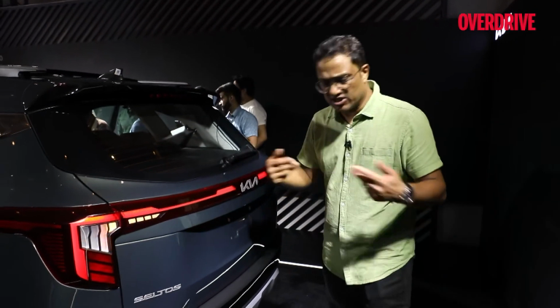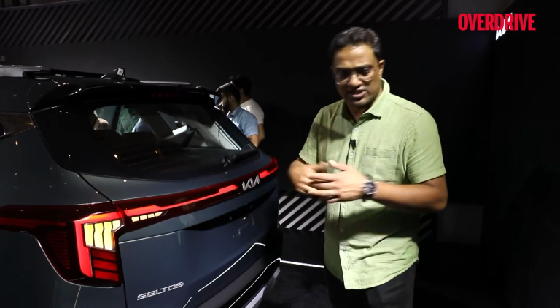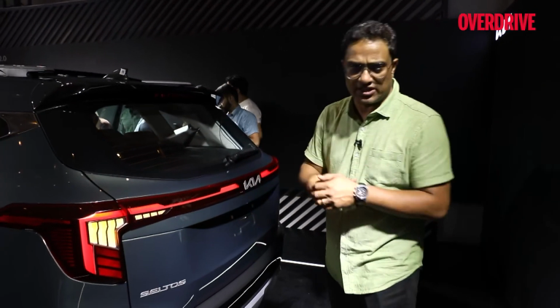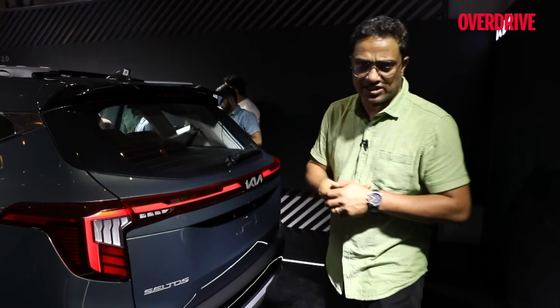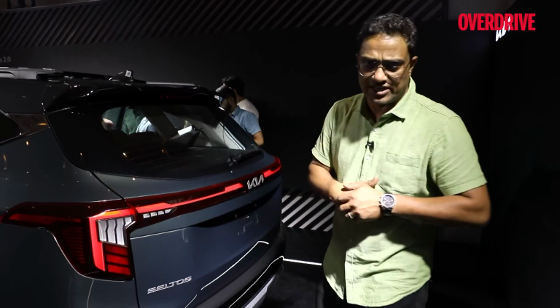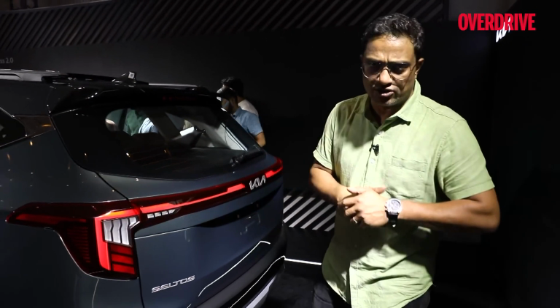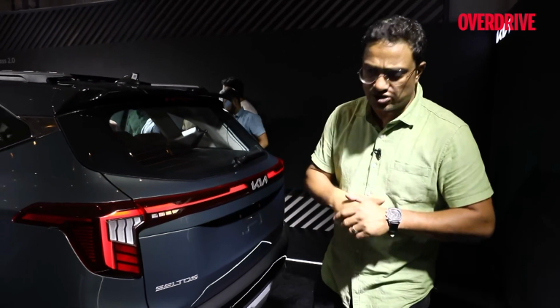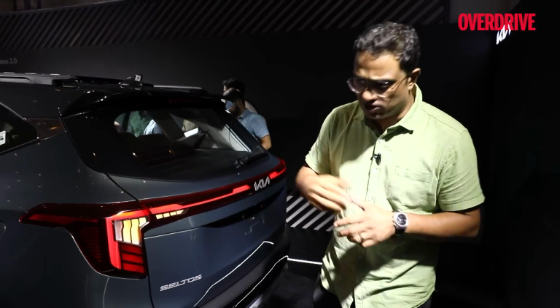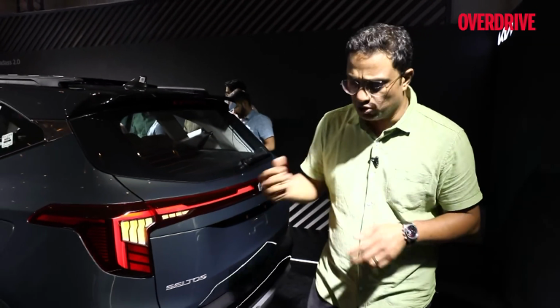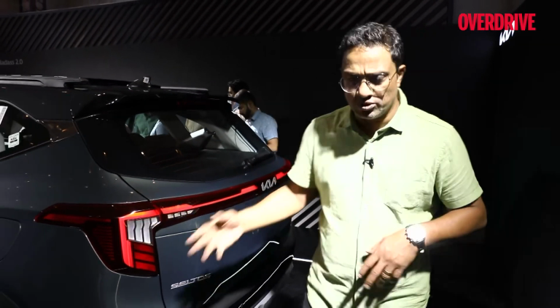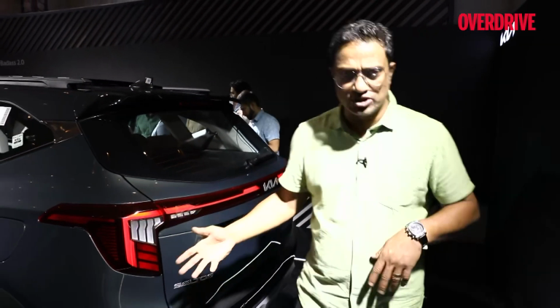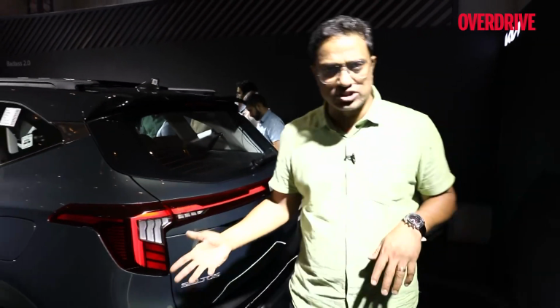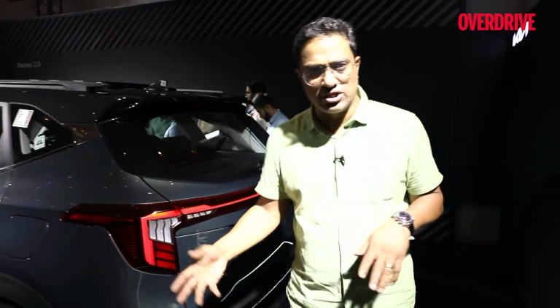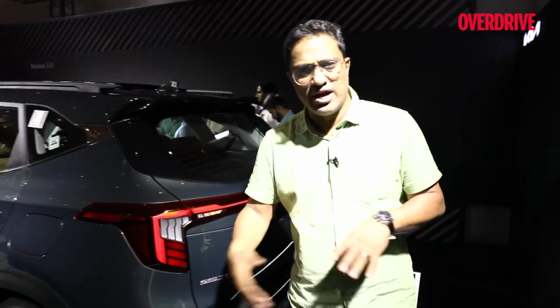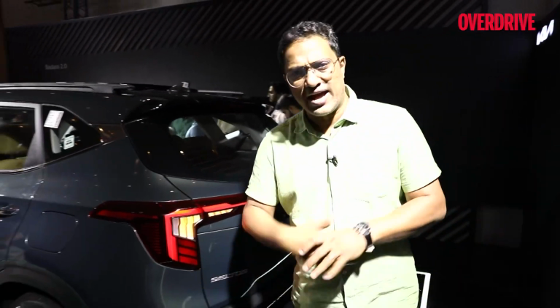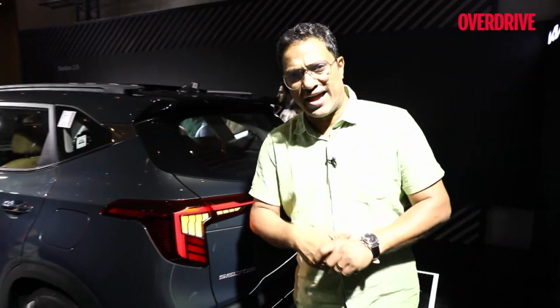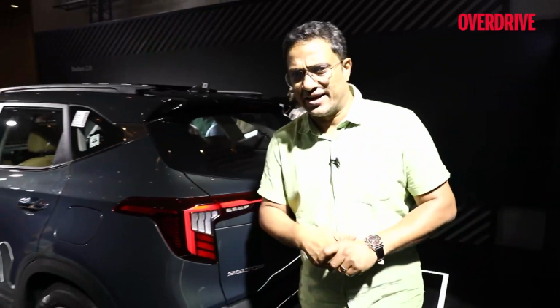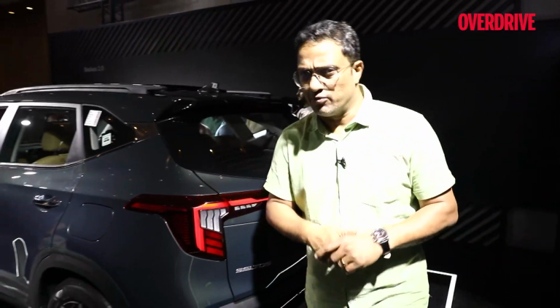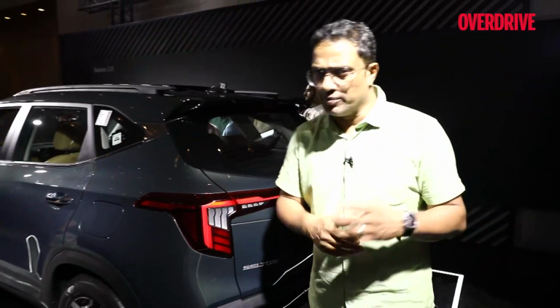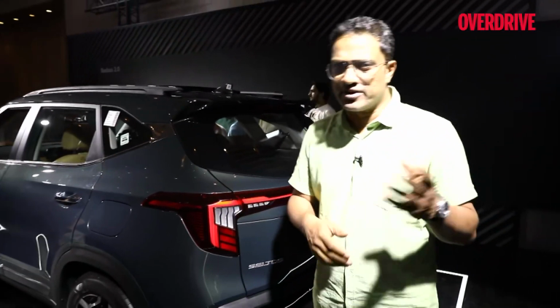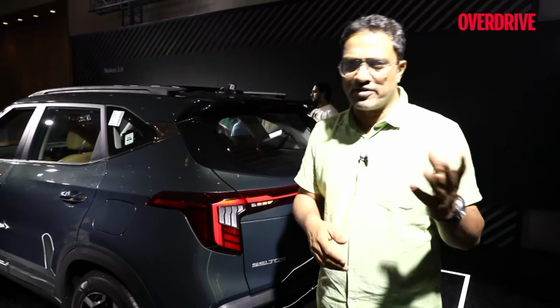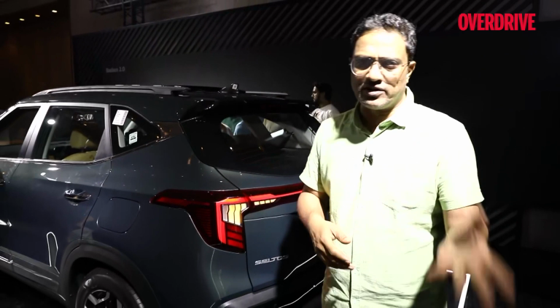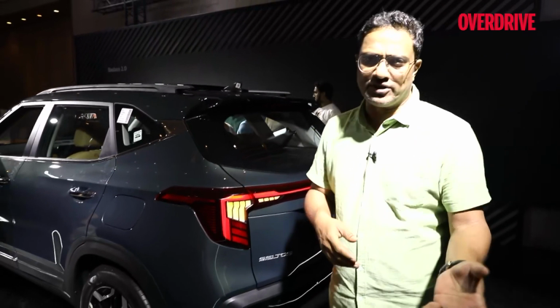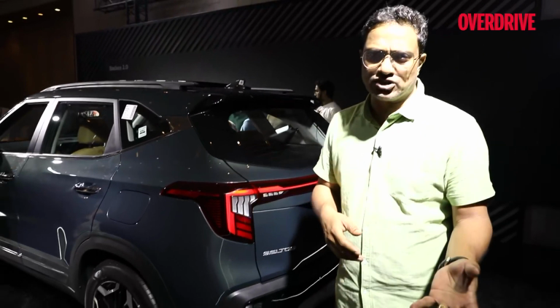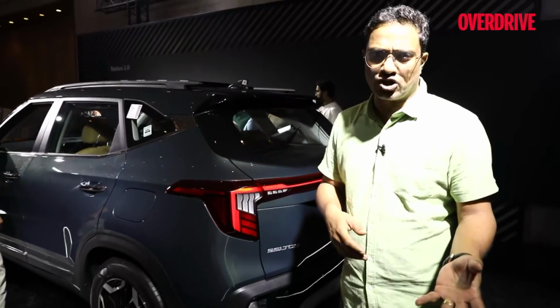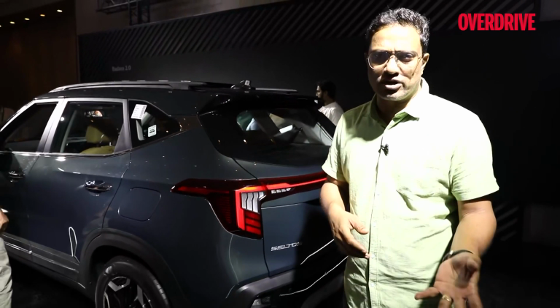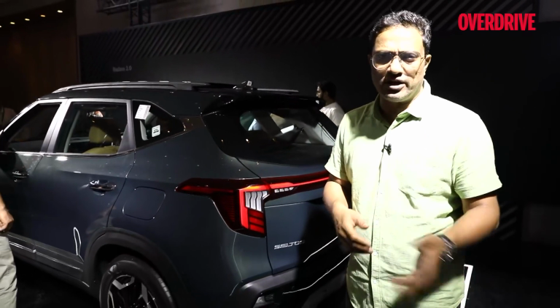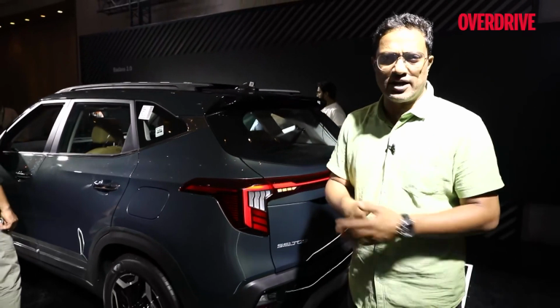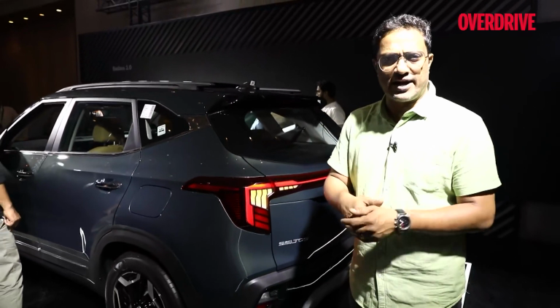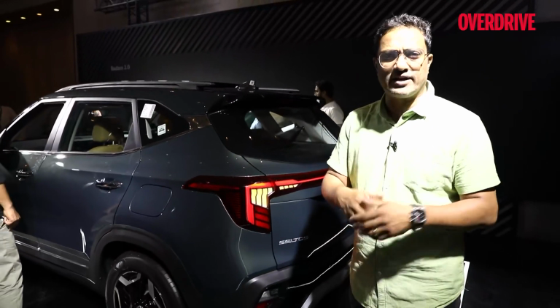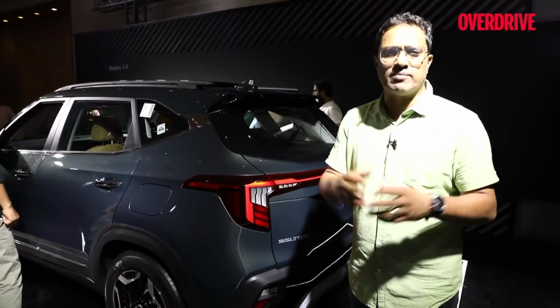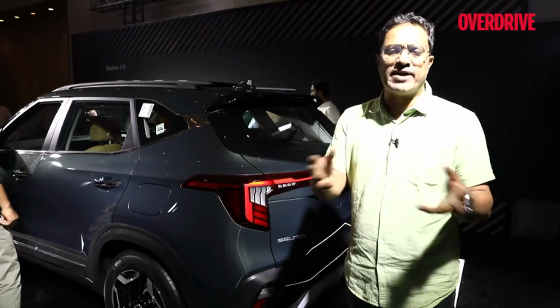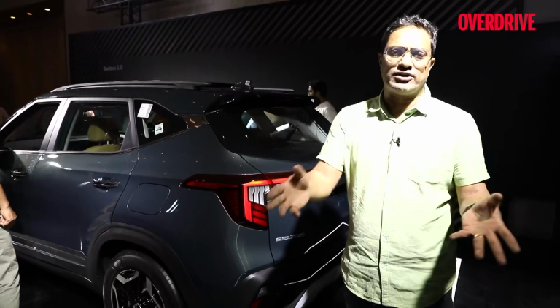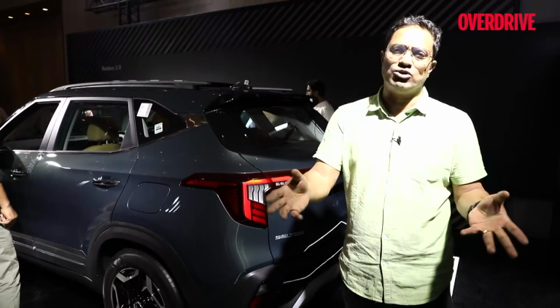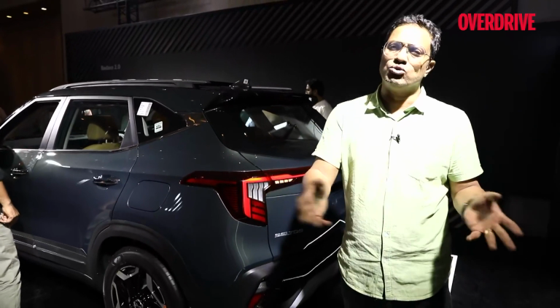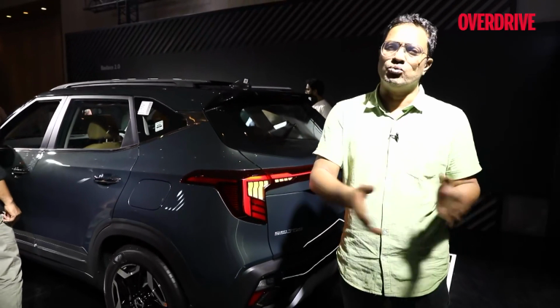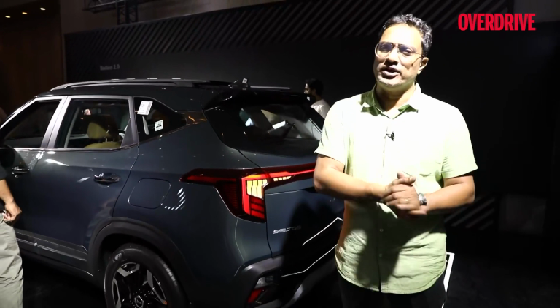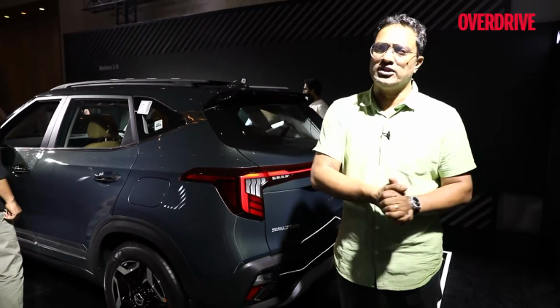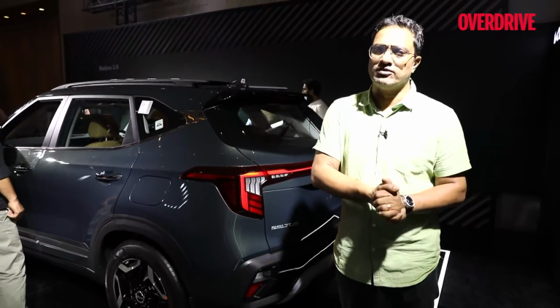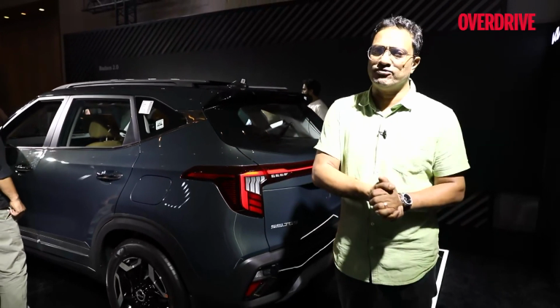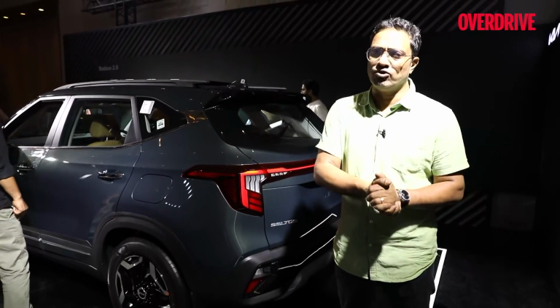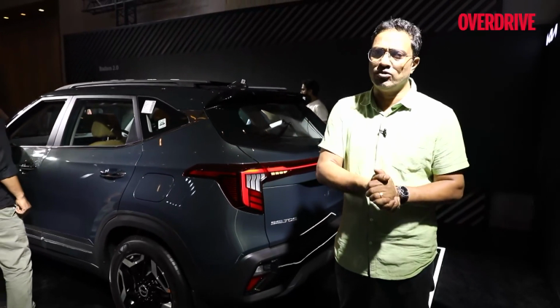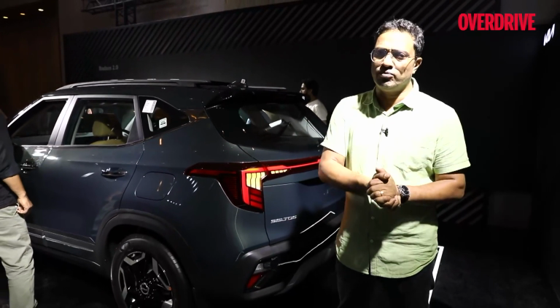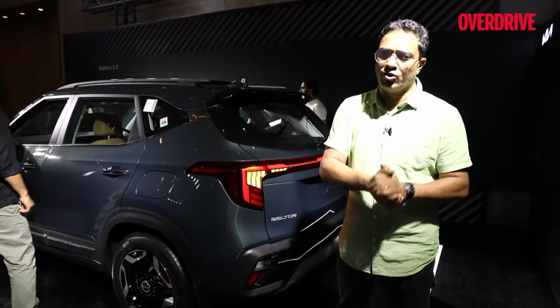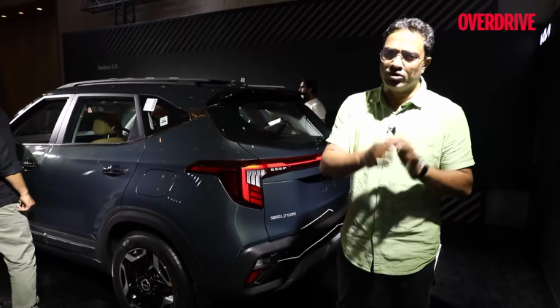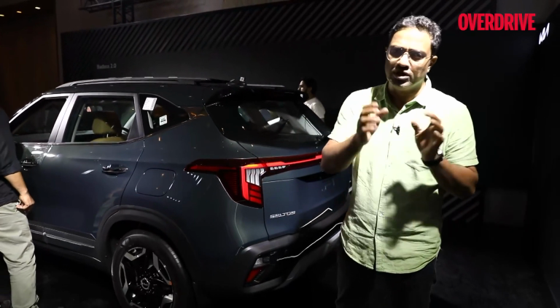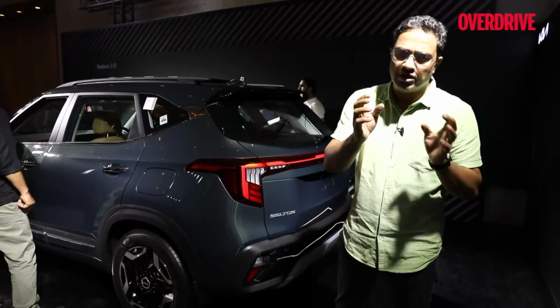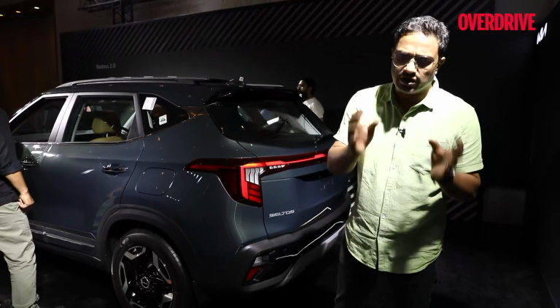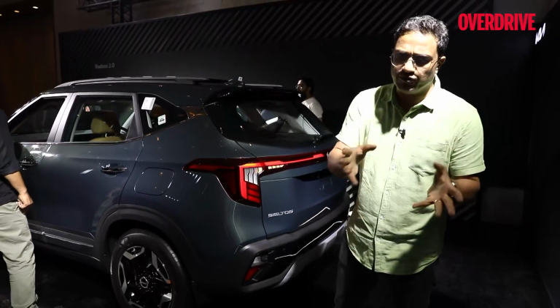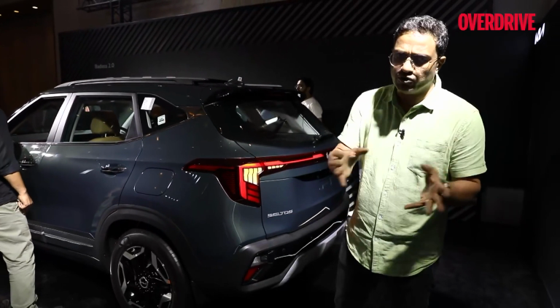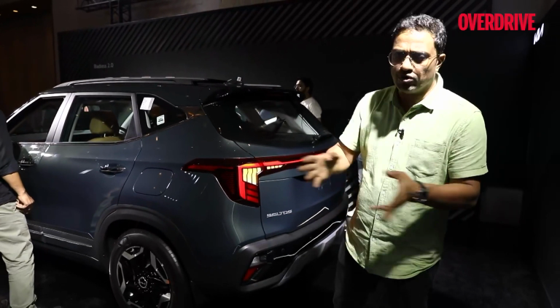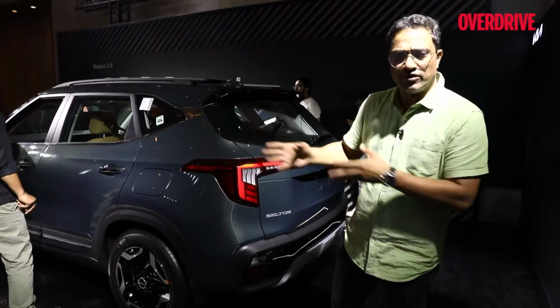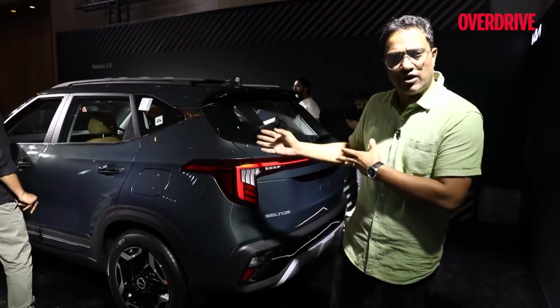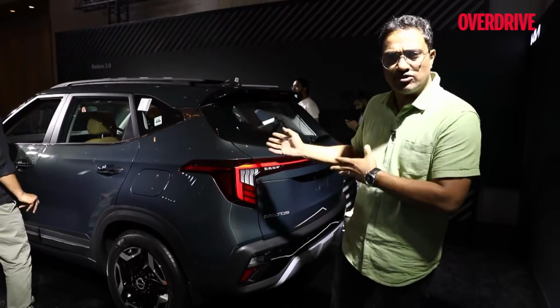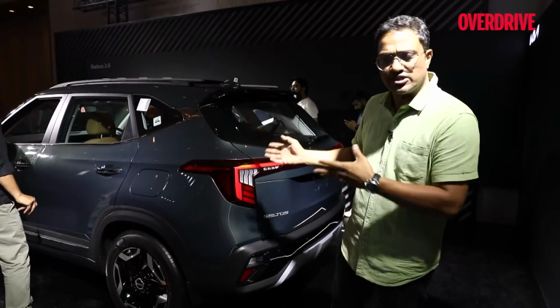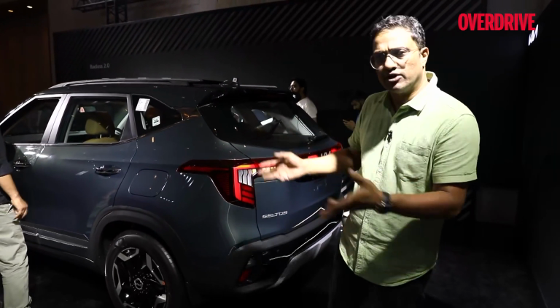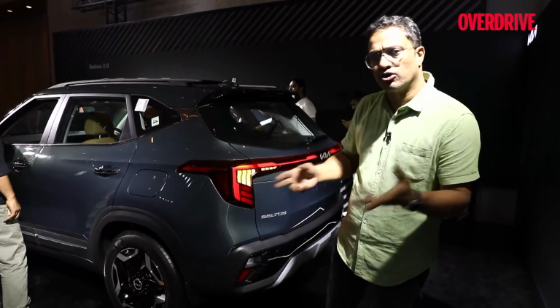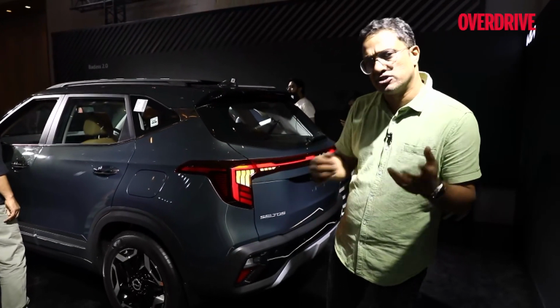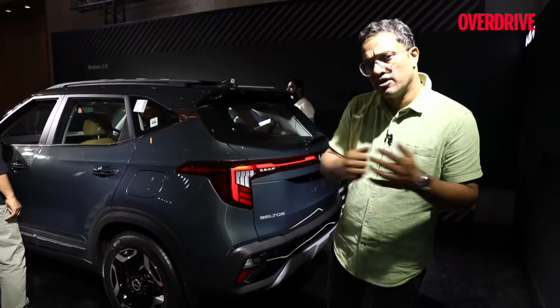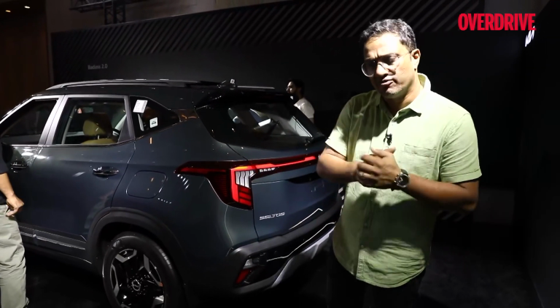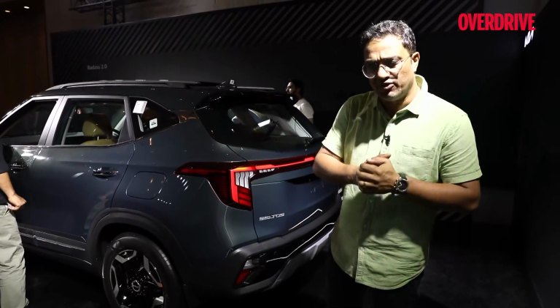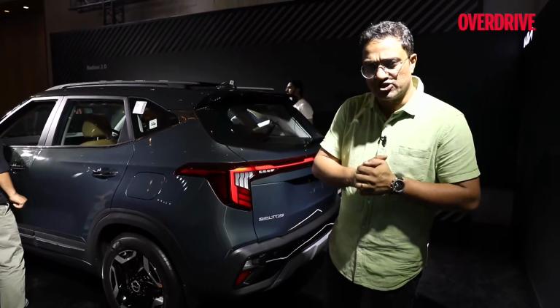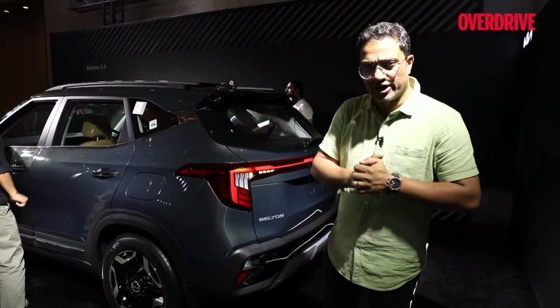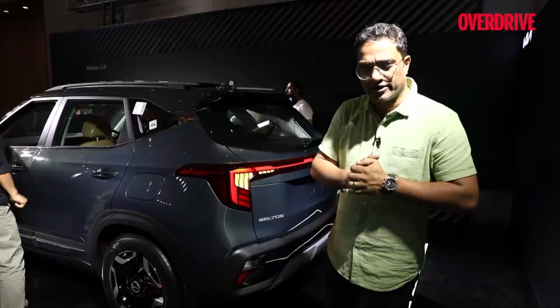This is the new Kia Seltos and we'll be driving it very shortly, so come back for a full blown review of how the new Seltos feels like.